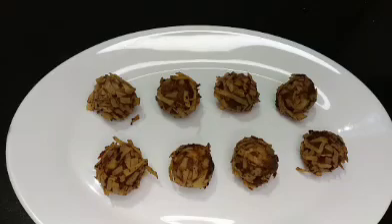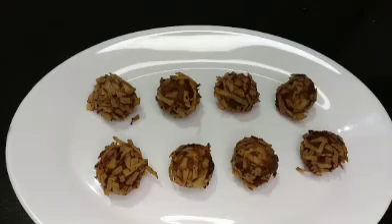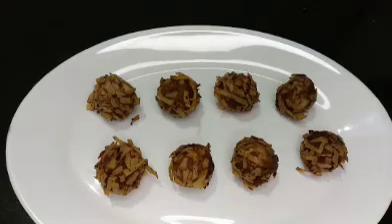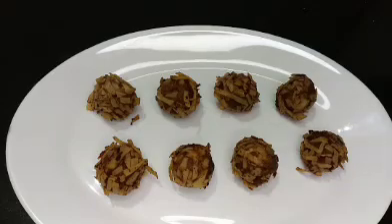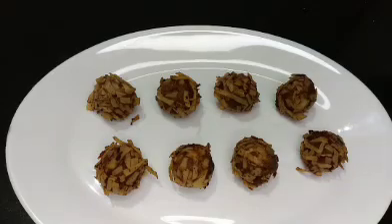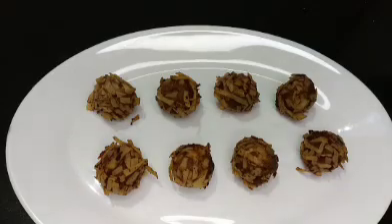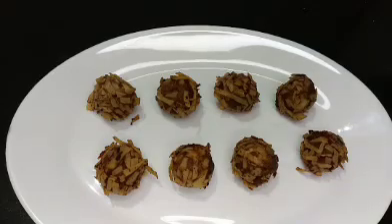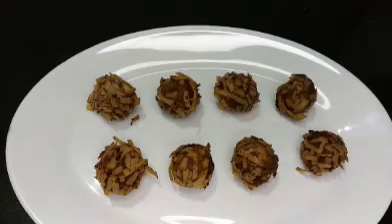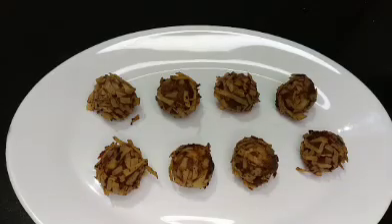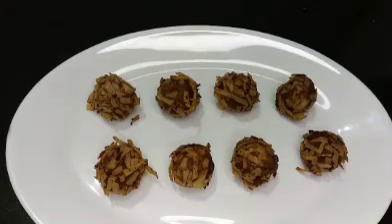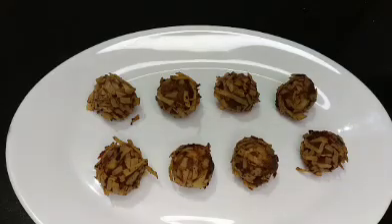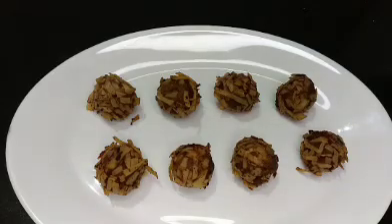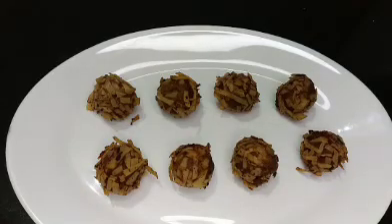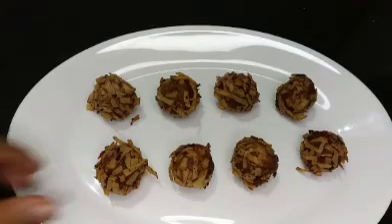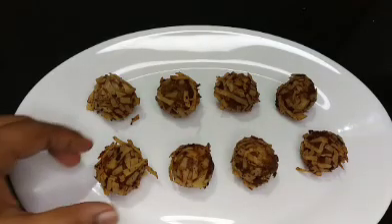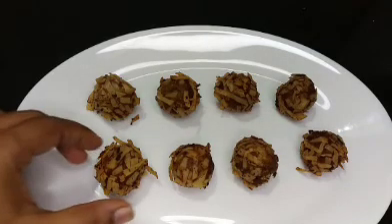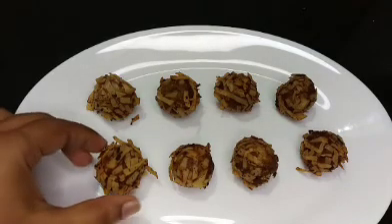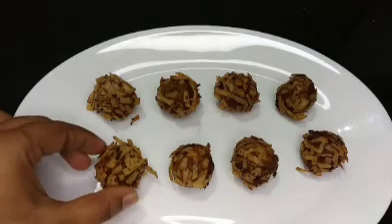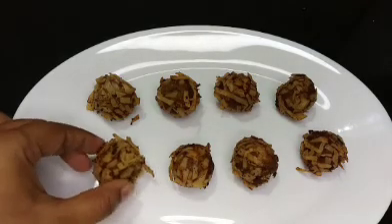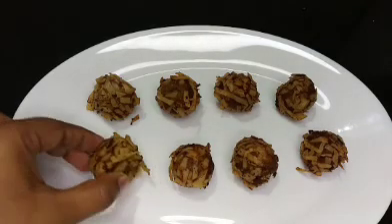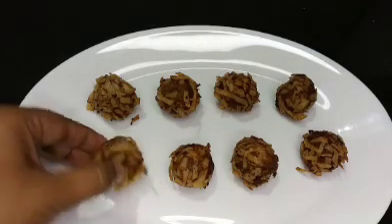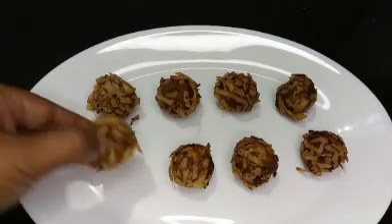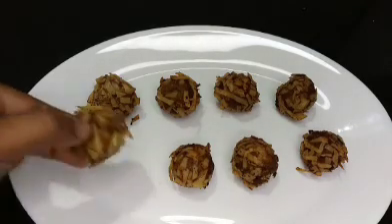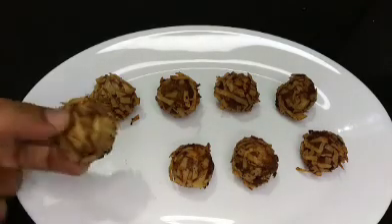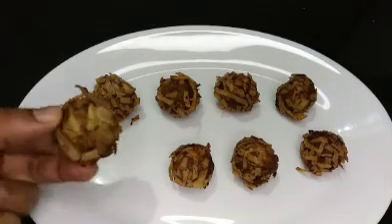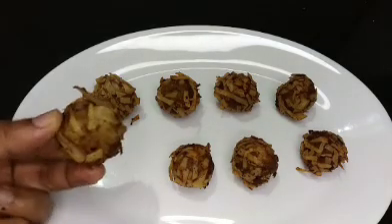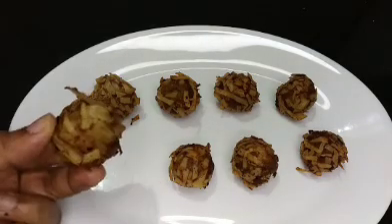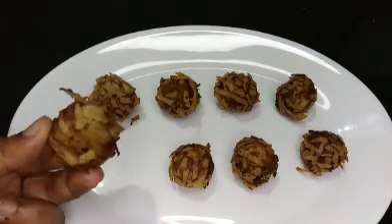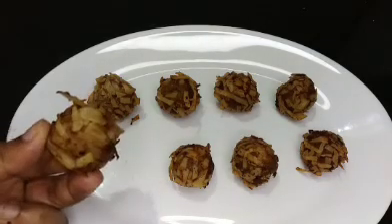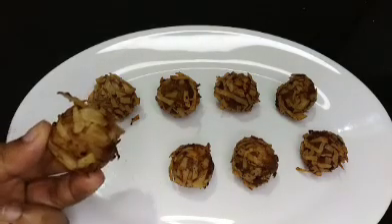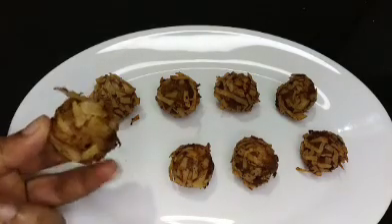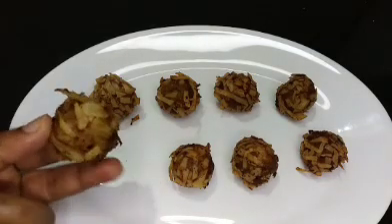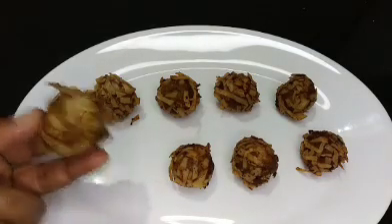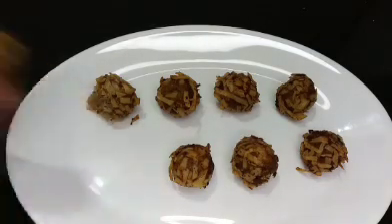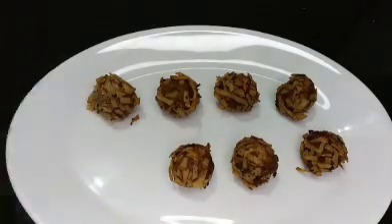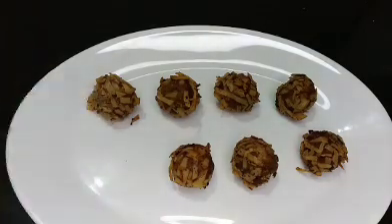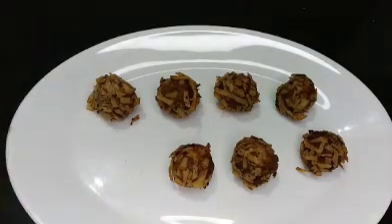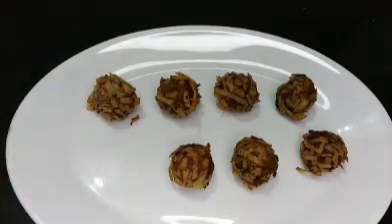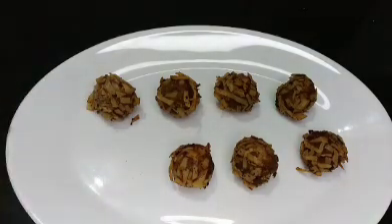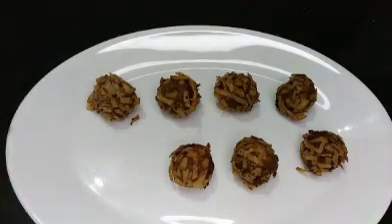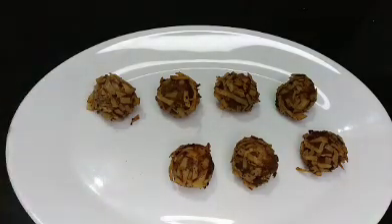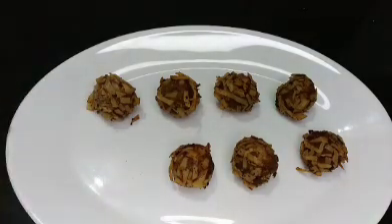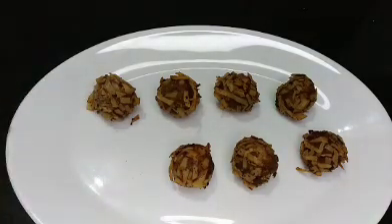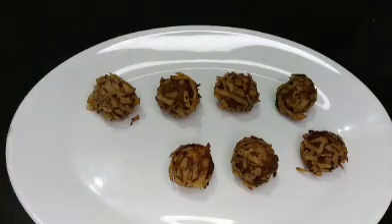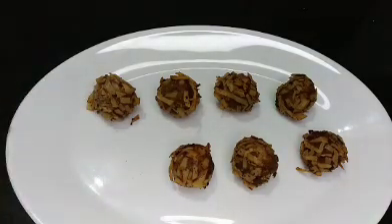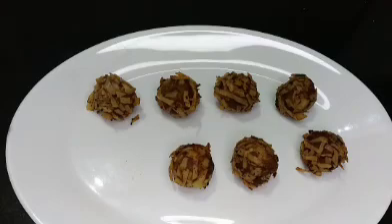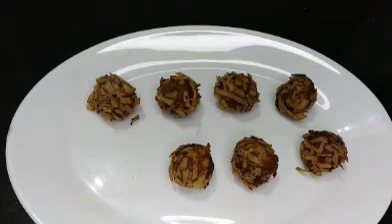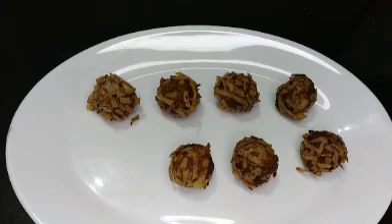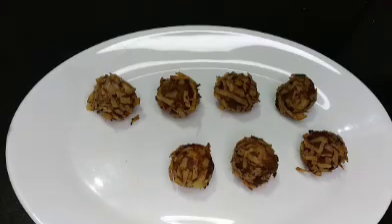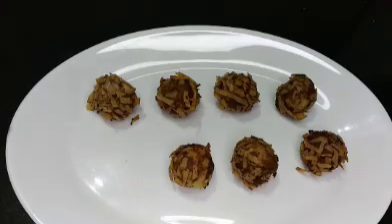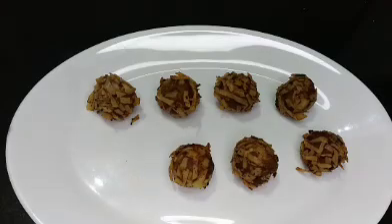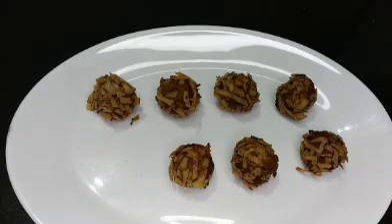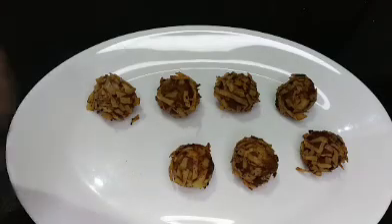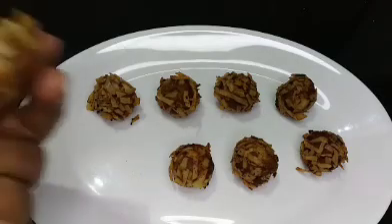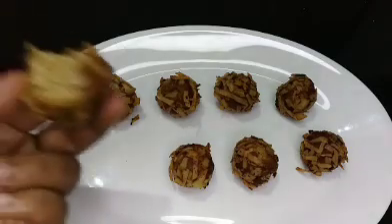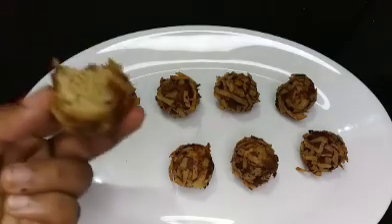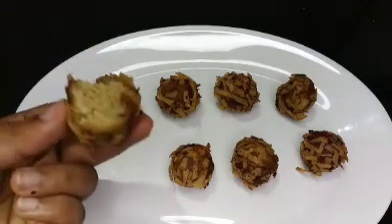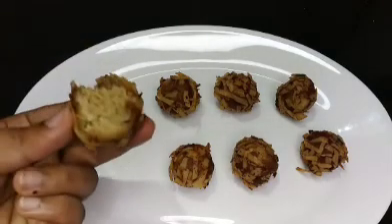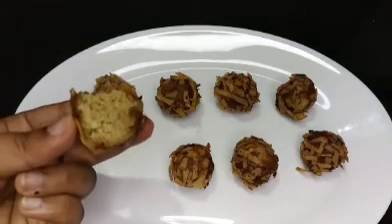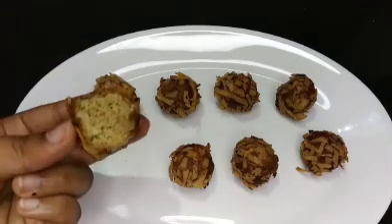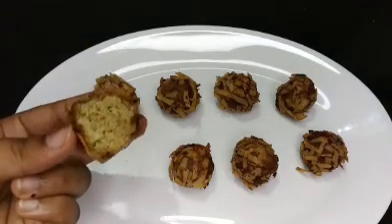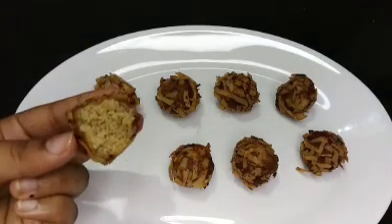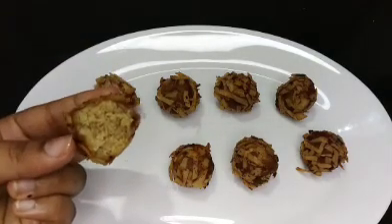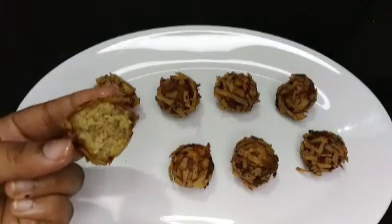Hello, Assalamualaikum, welcome to Kanoor Food Magic. Now I am going to make a nice snack — Crispy Chicken Bowl.